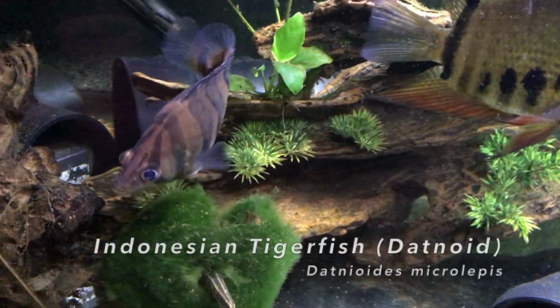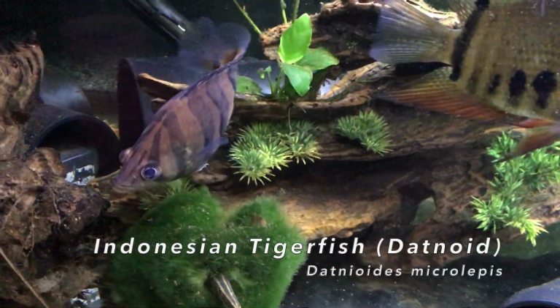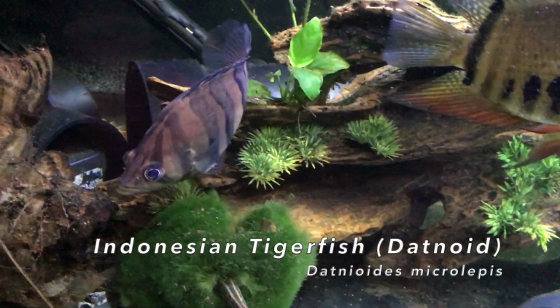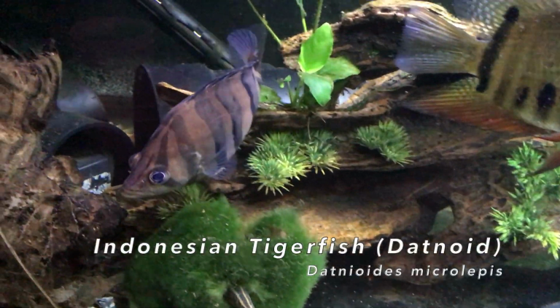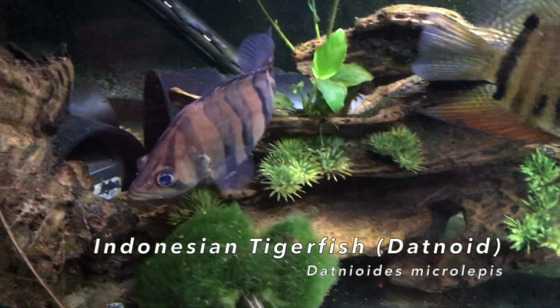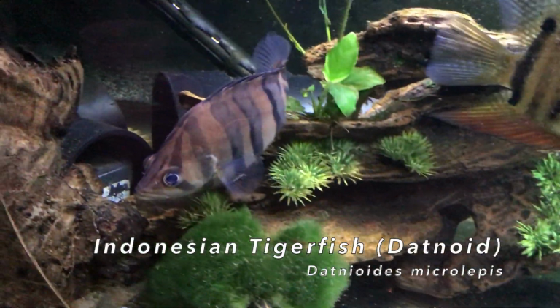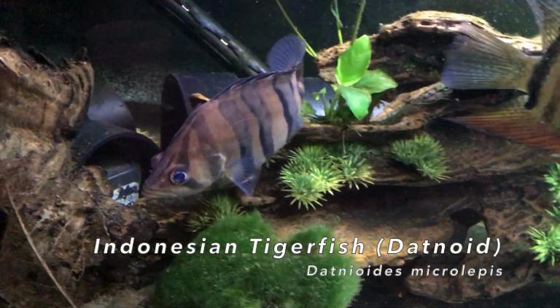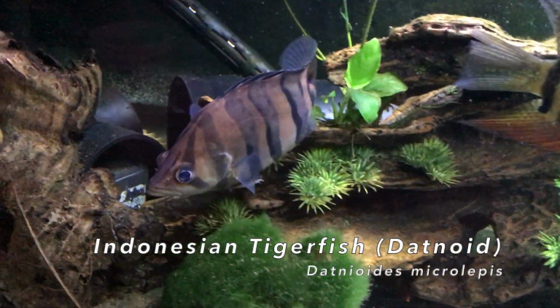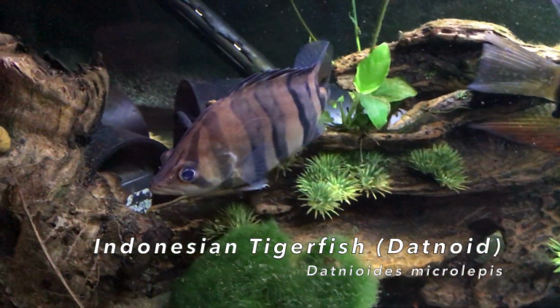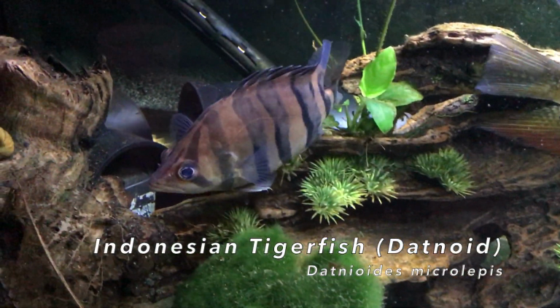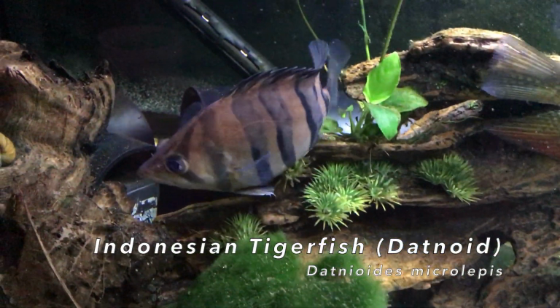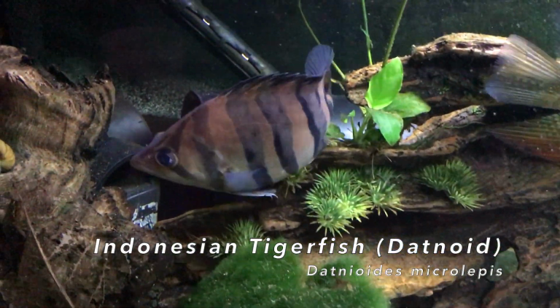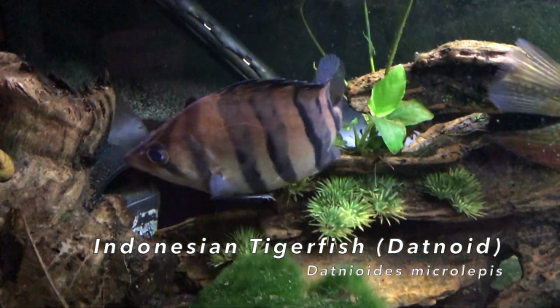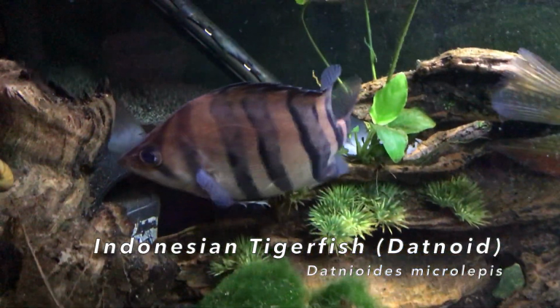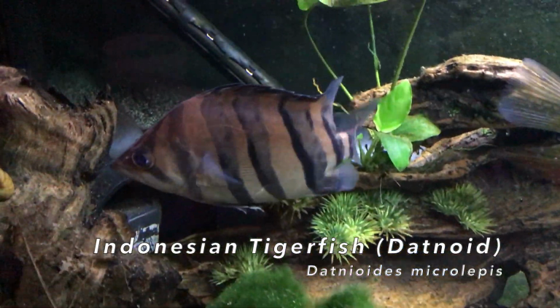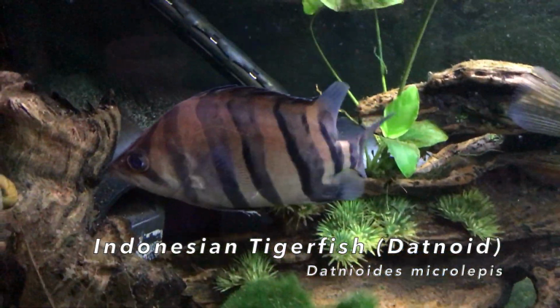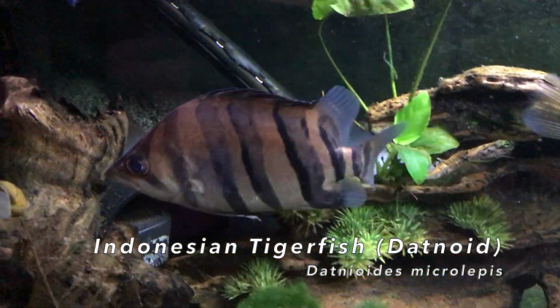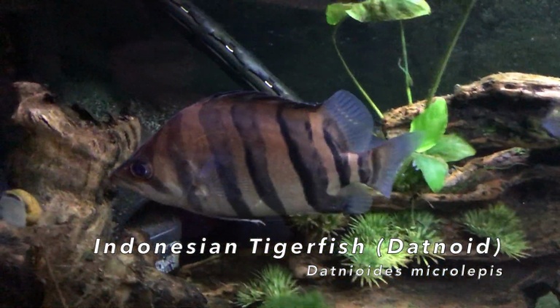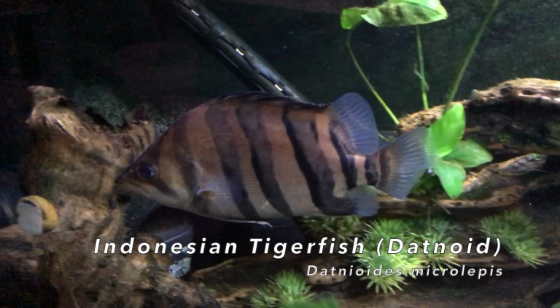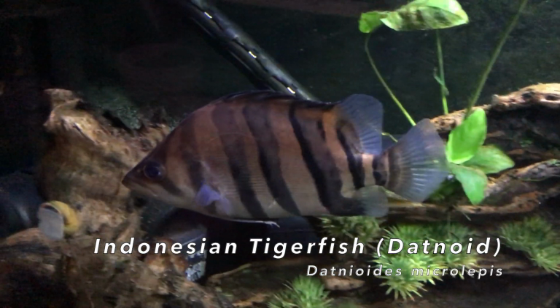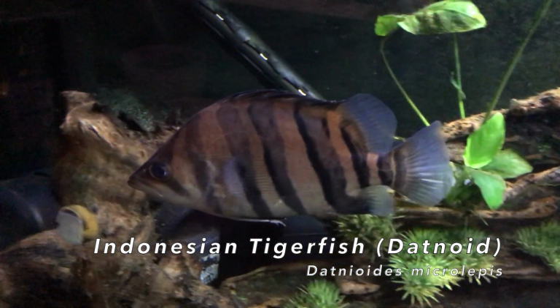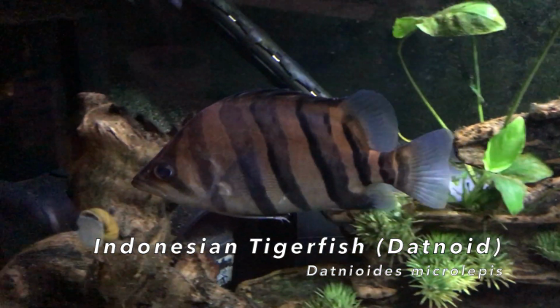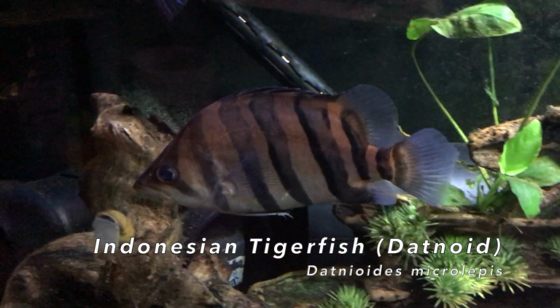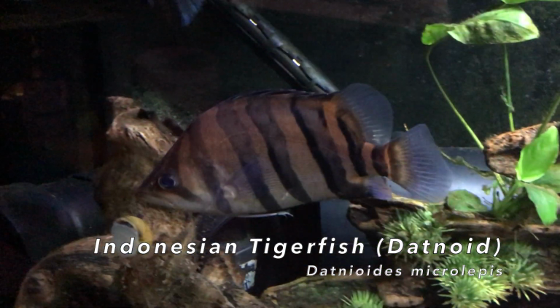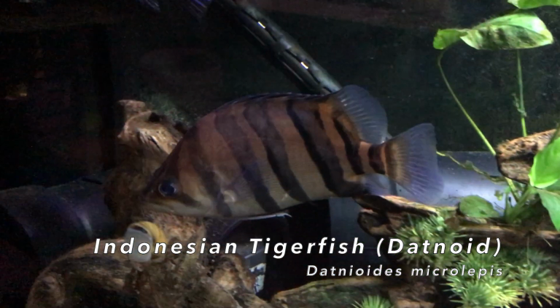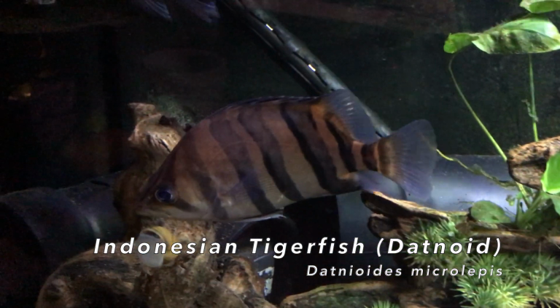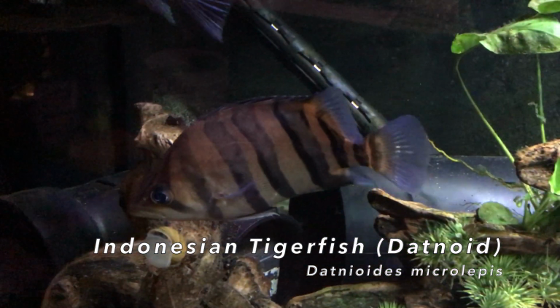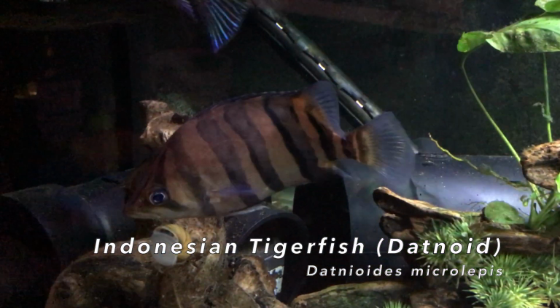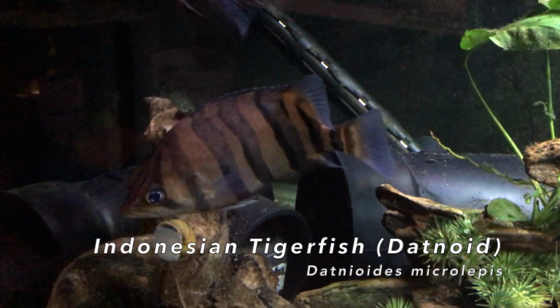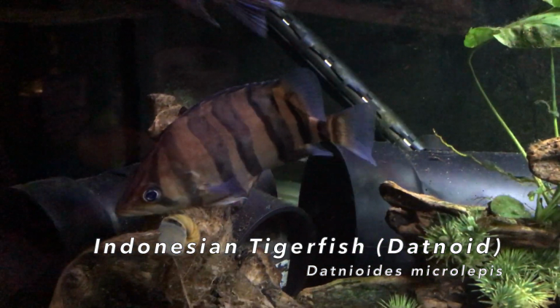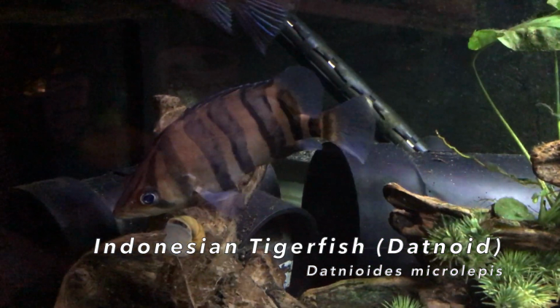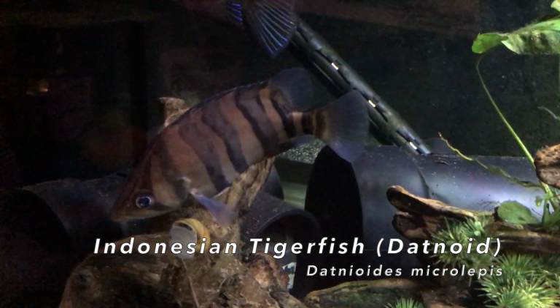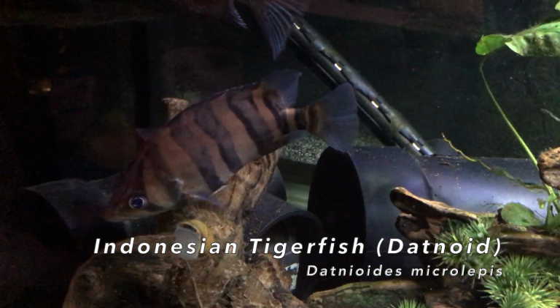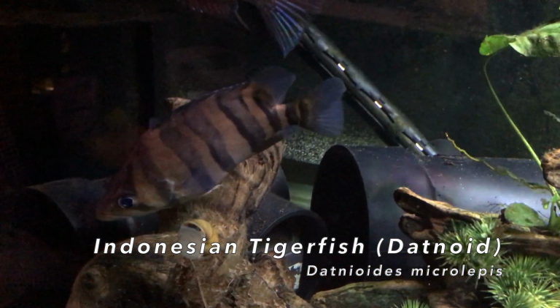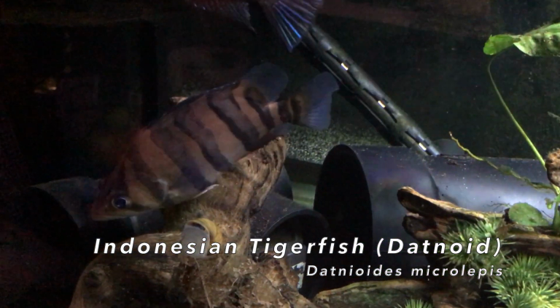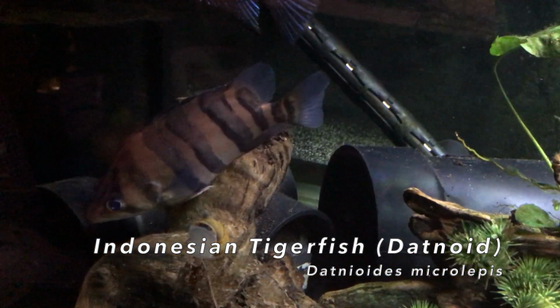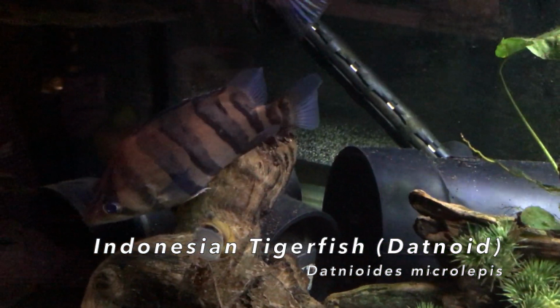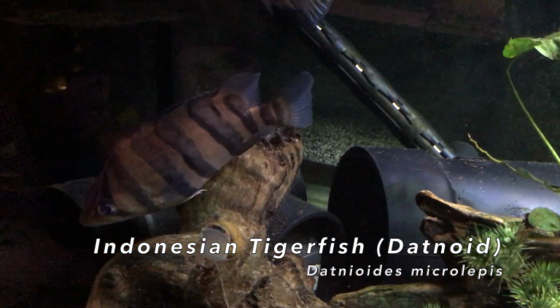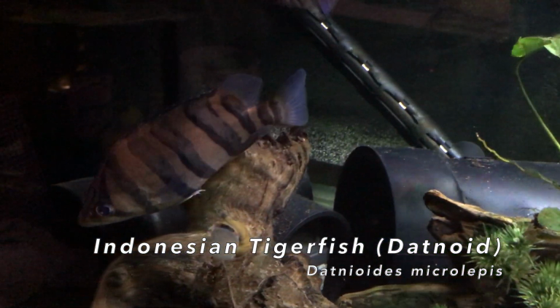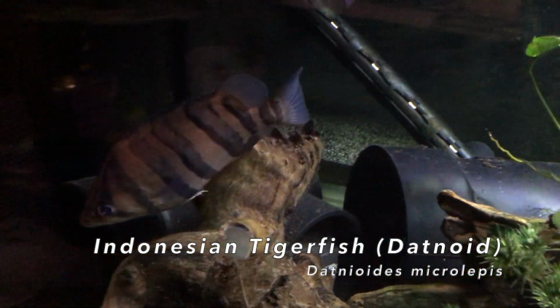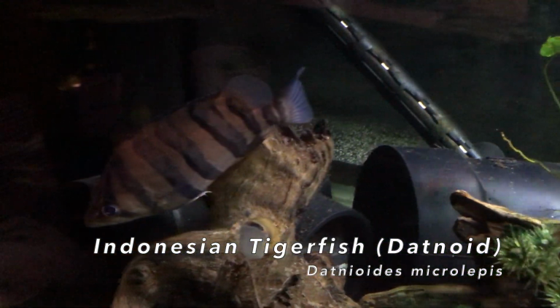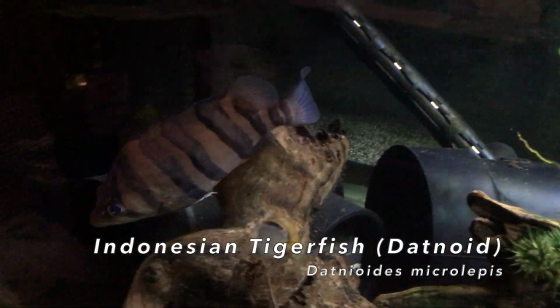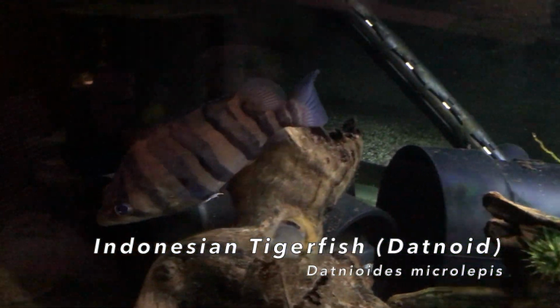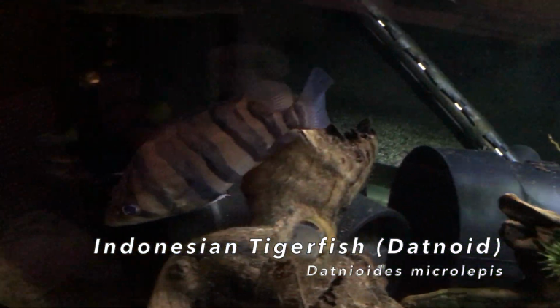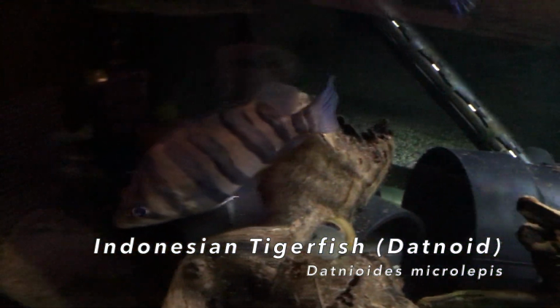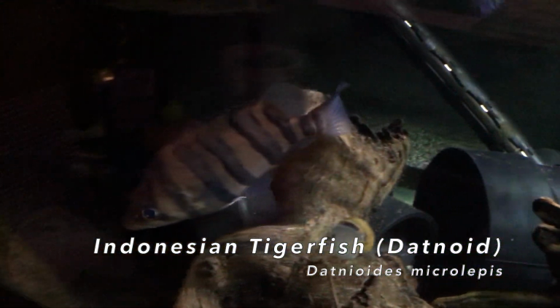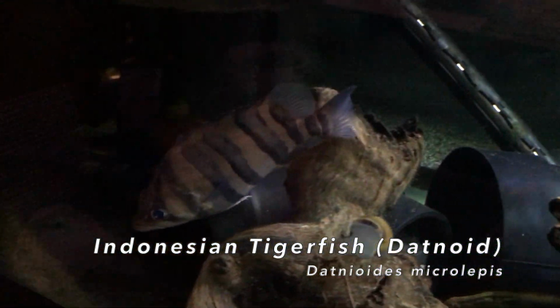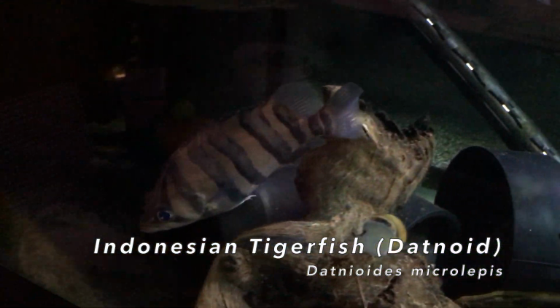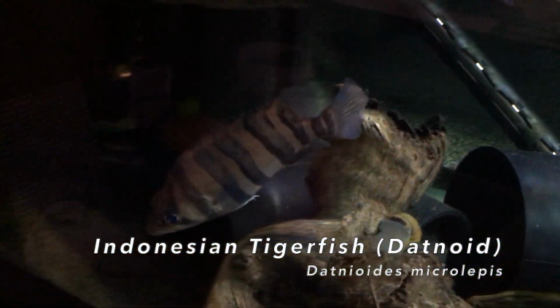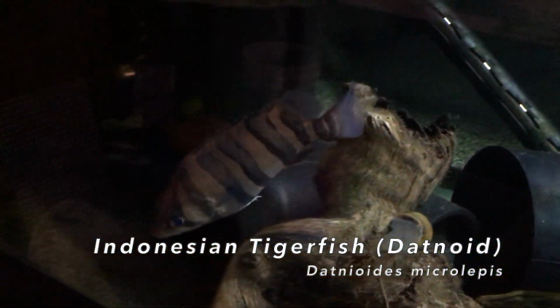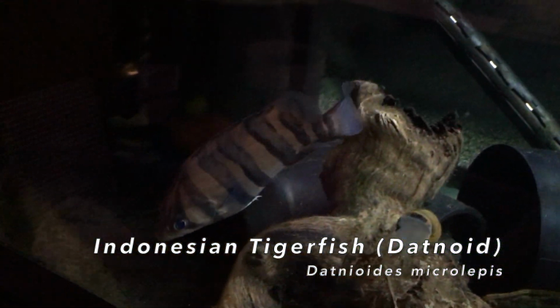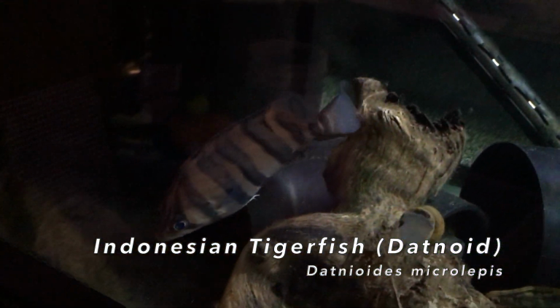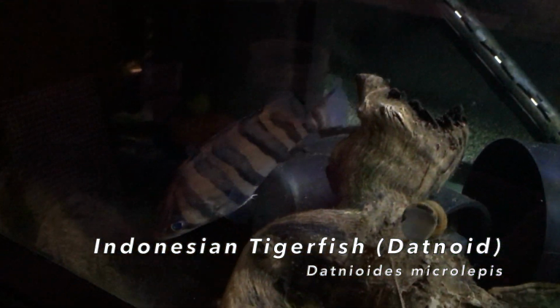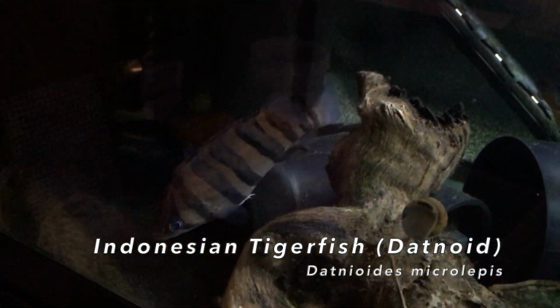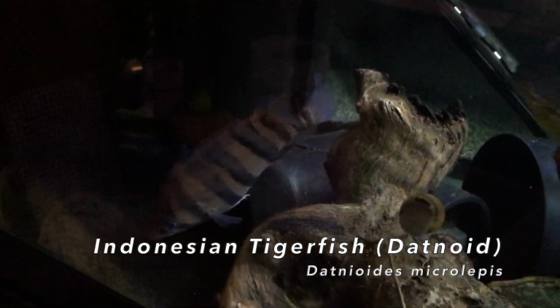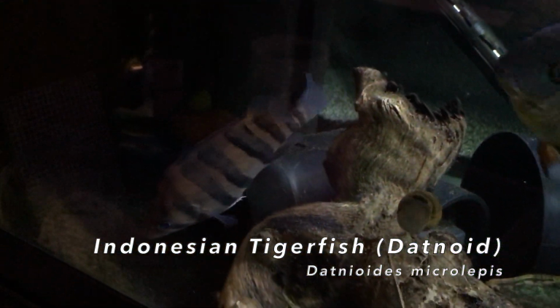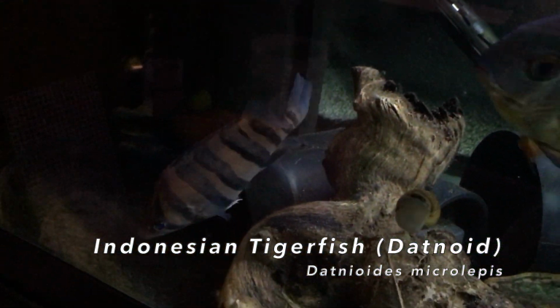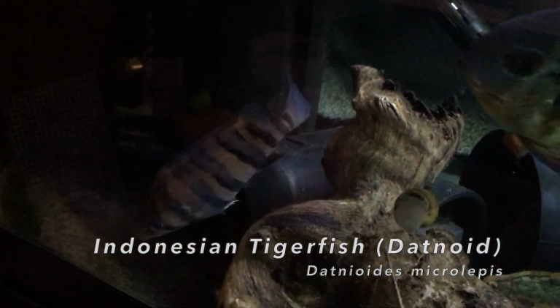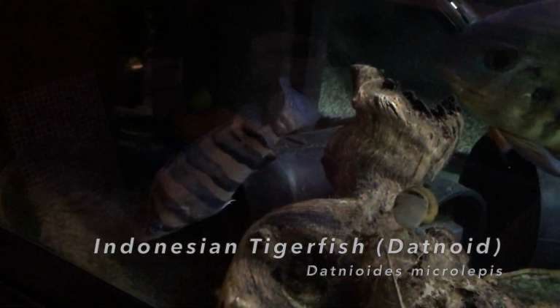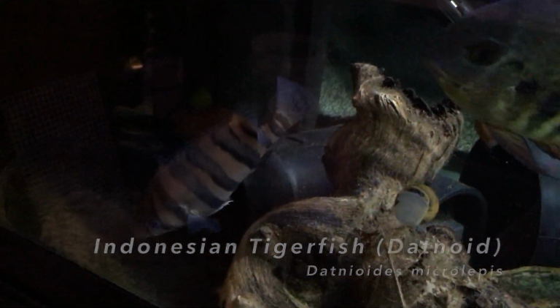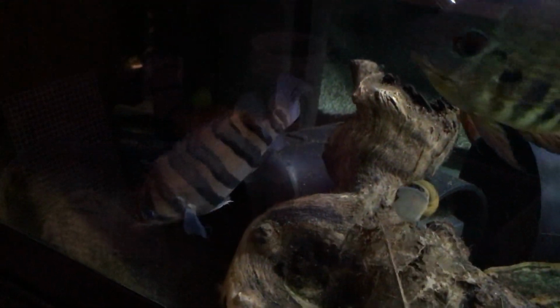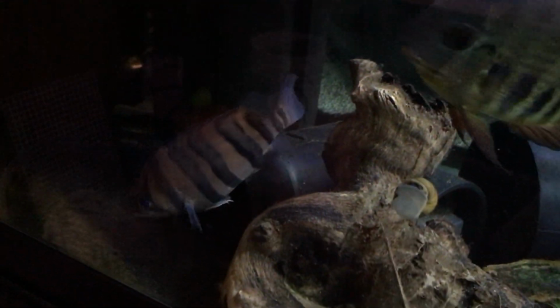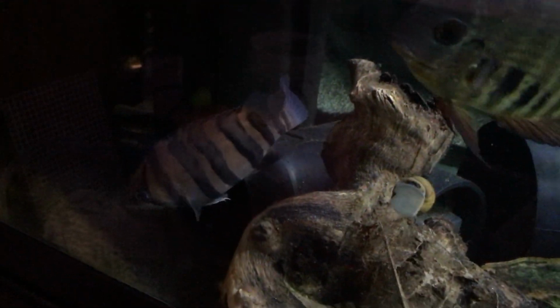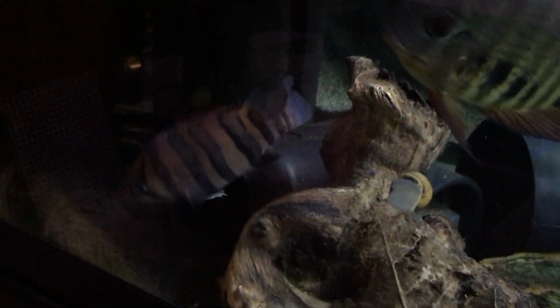This is my datenoid — he's a little unstable right now, I'm not sure why.